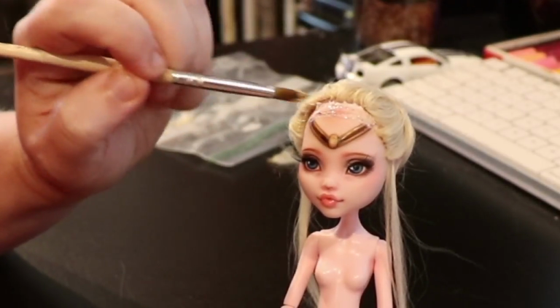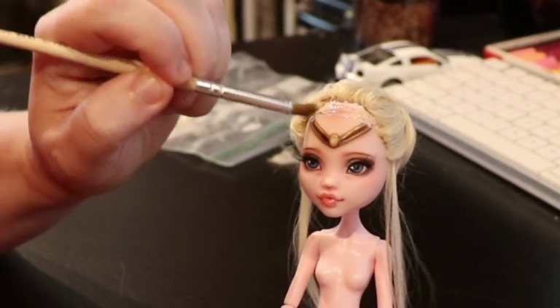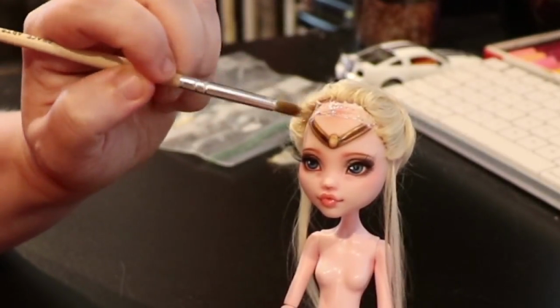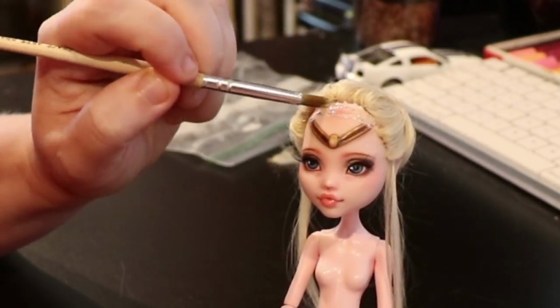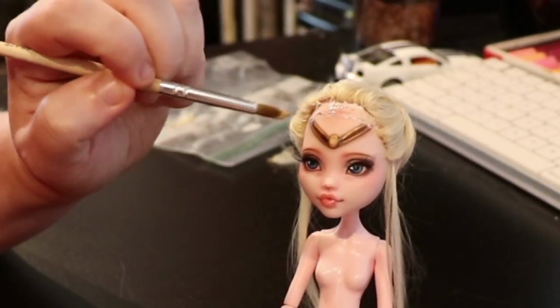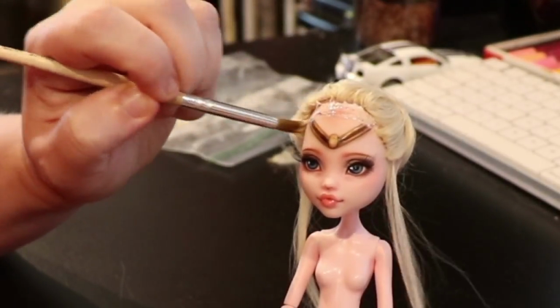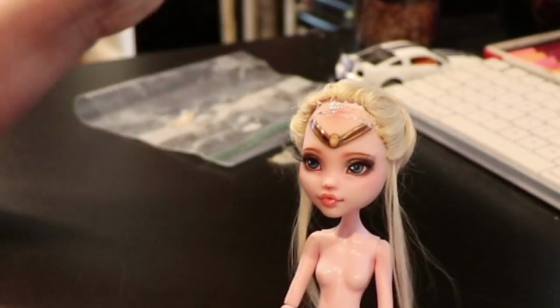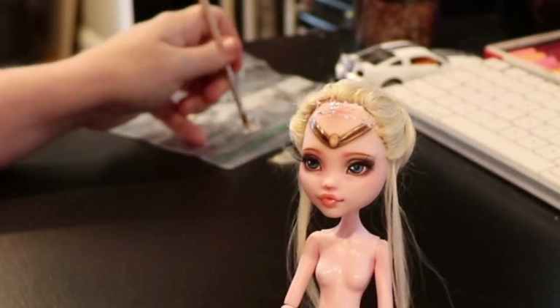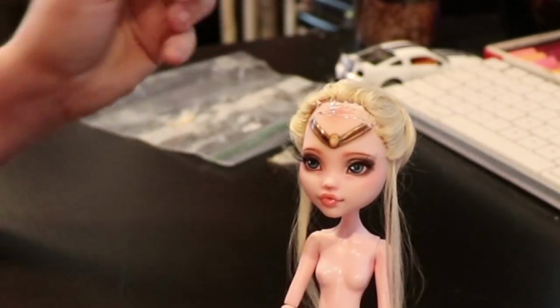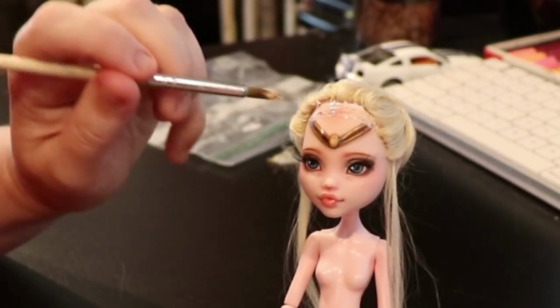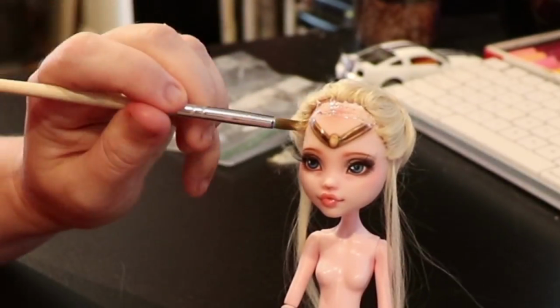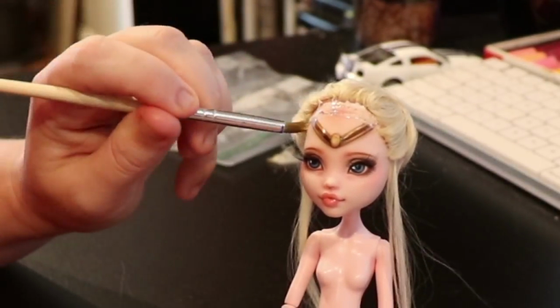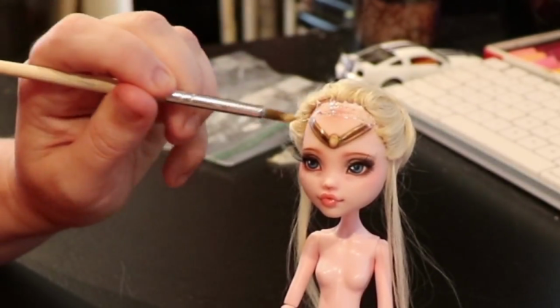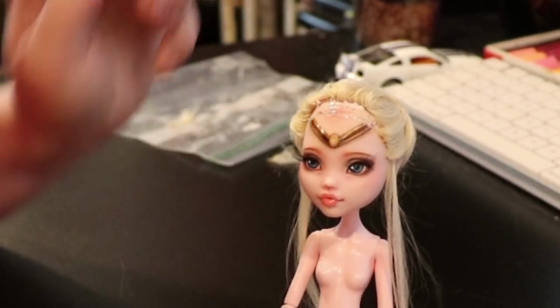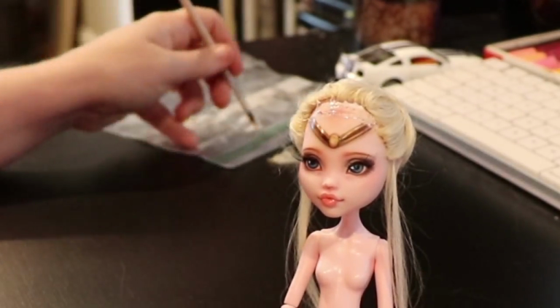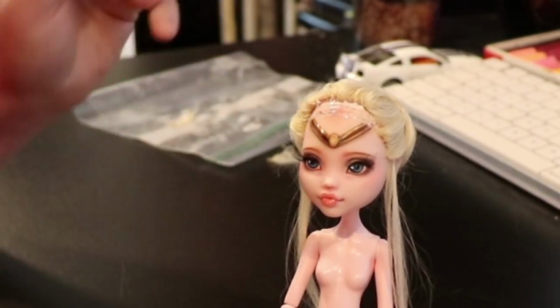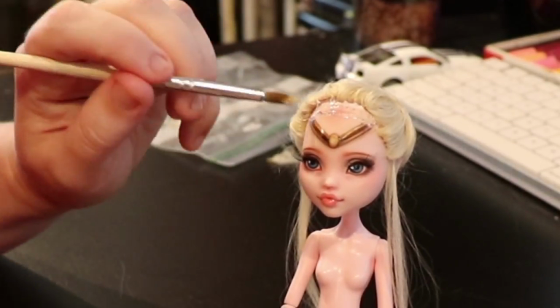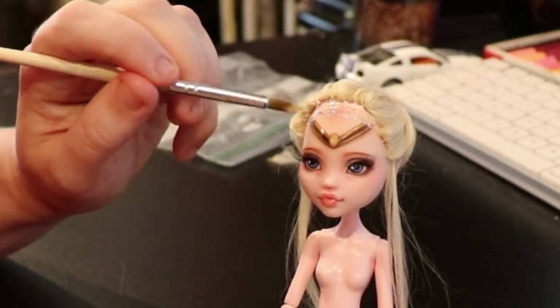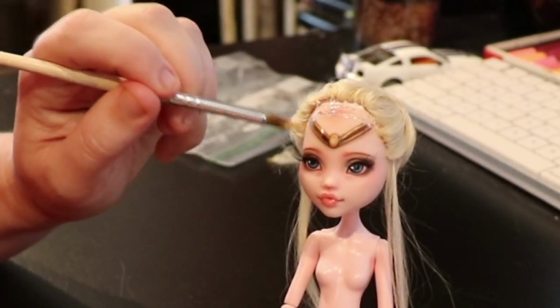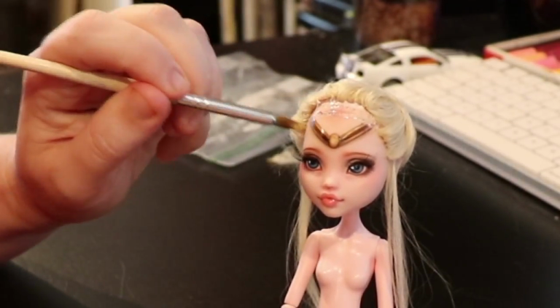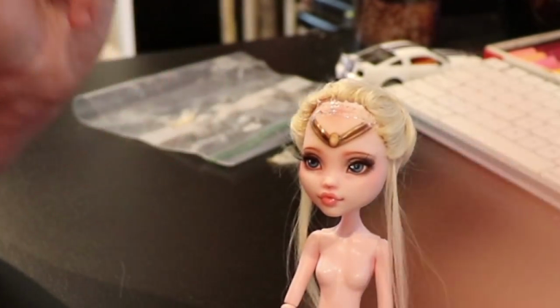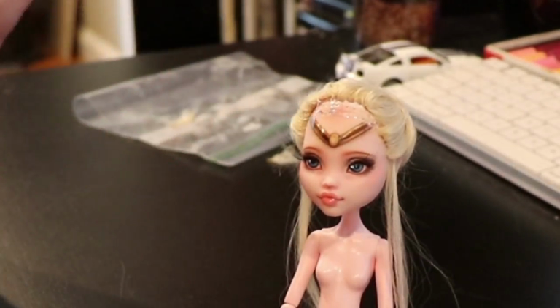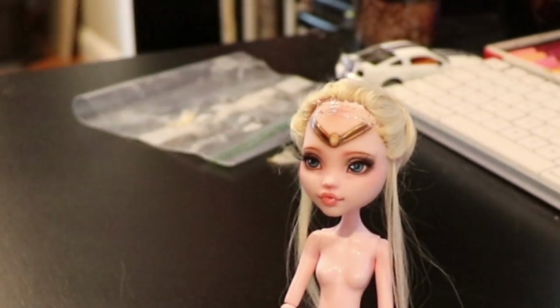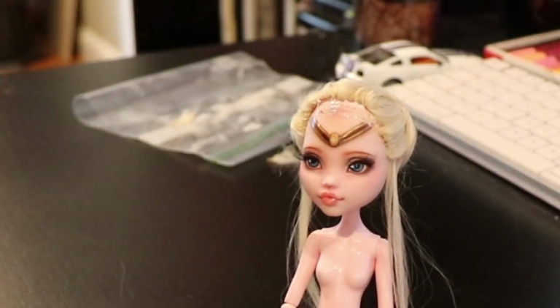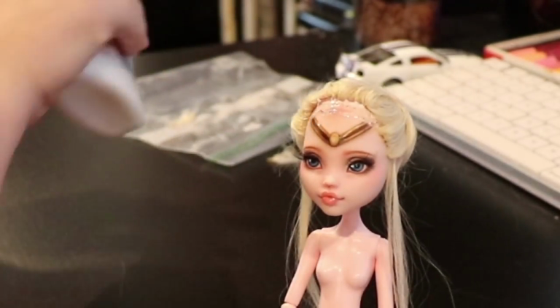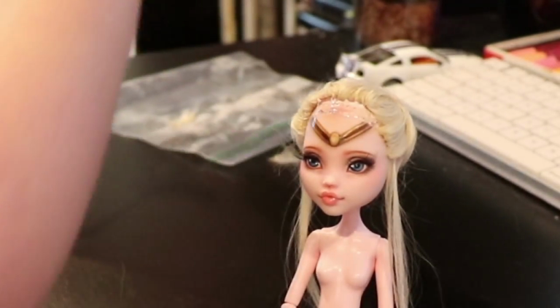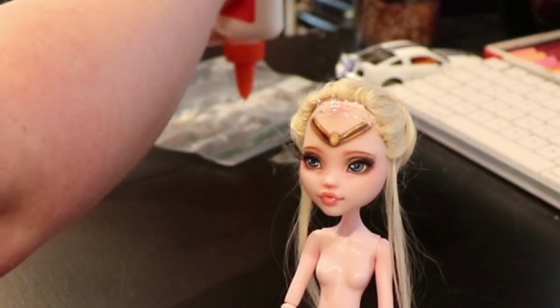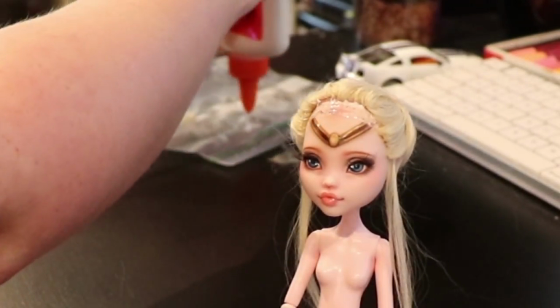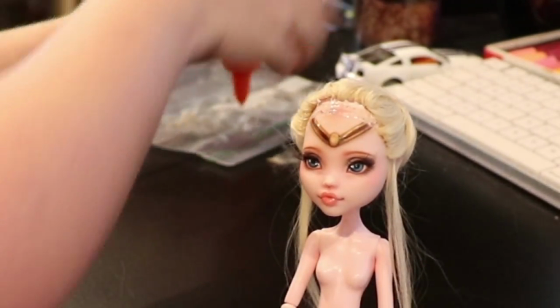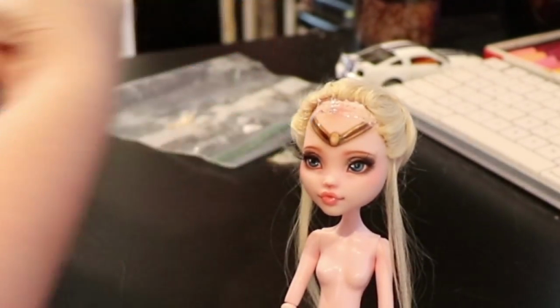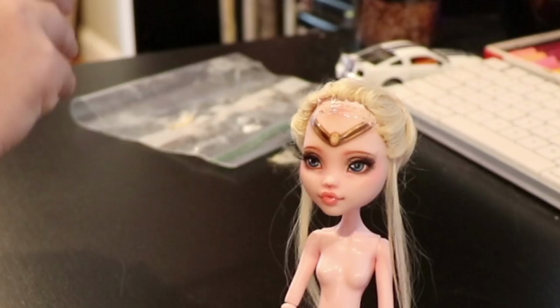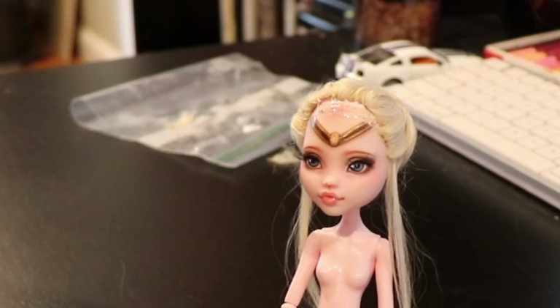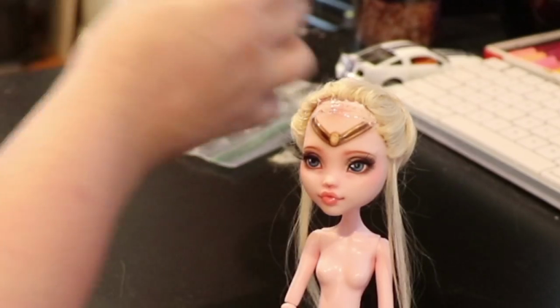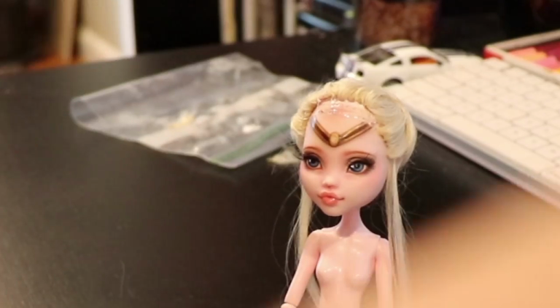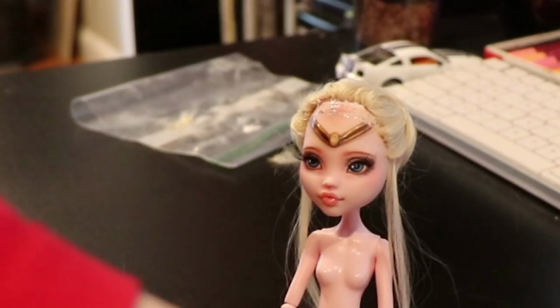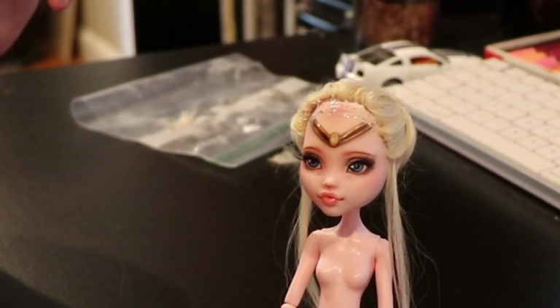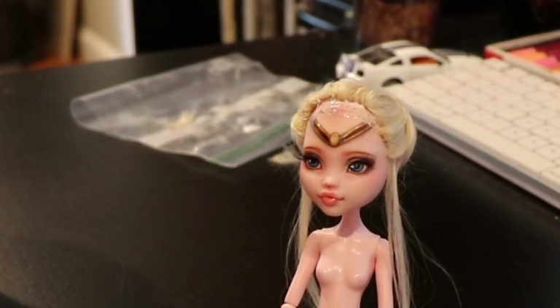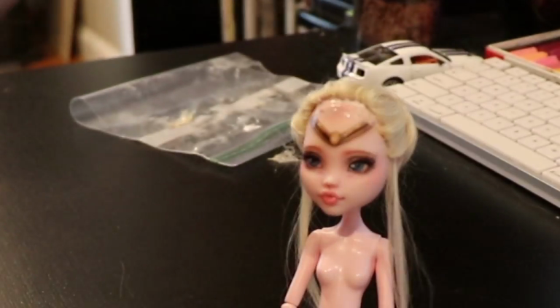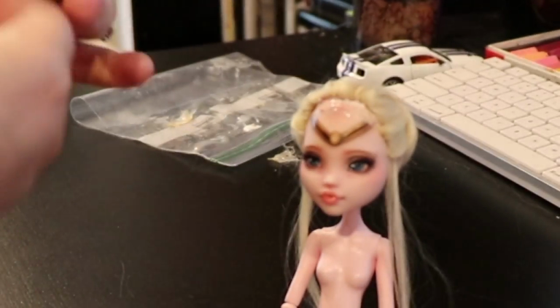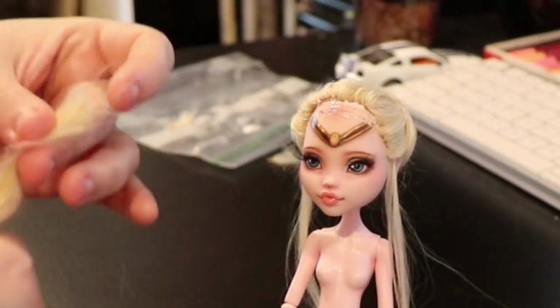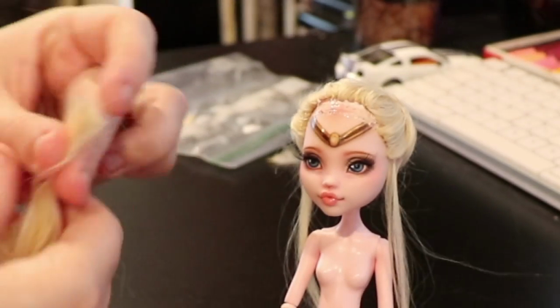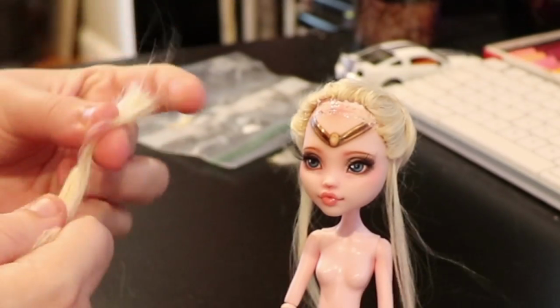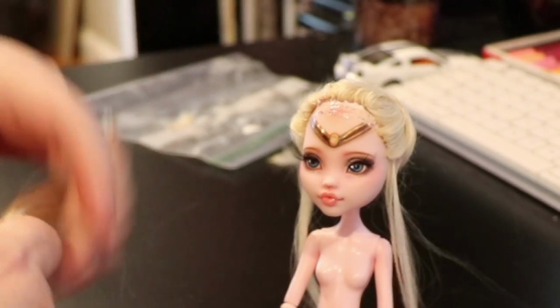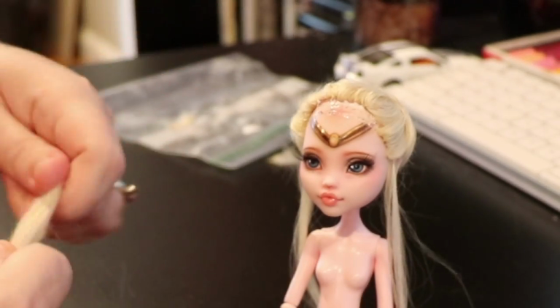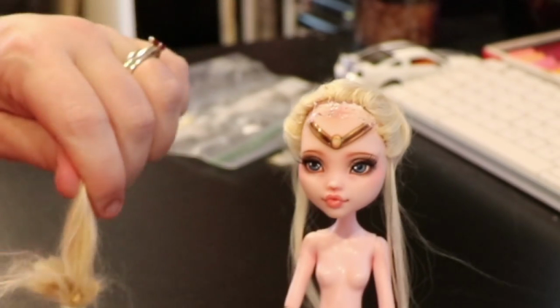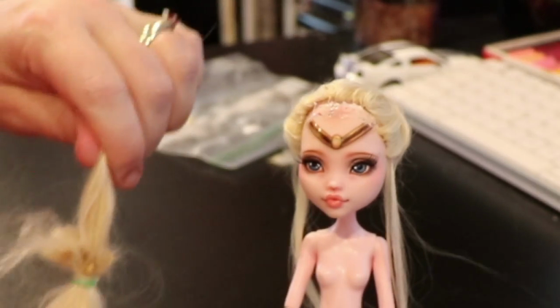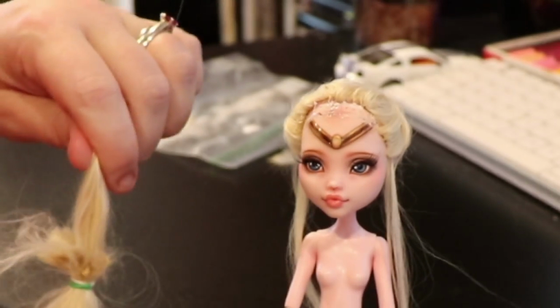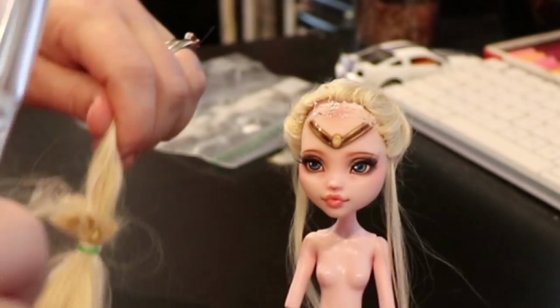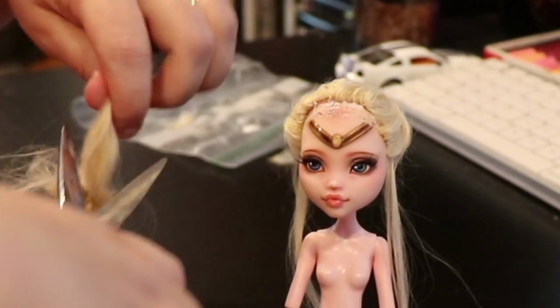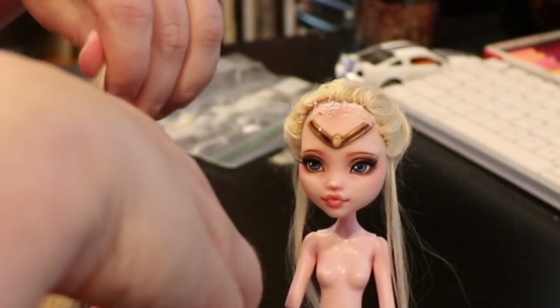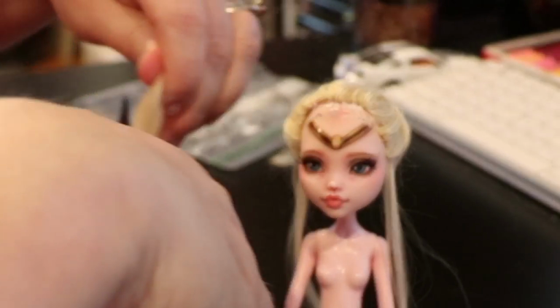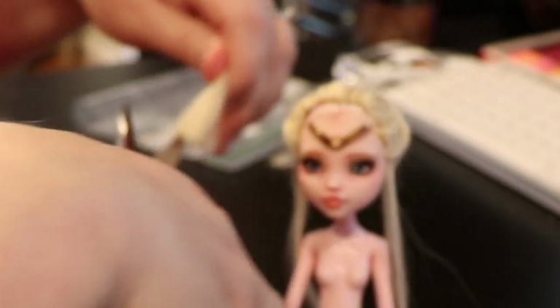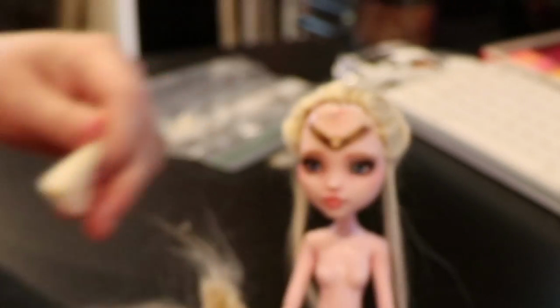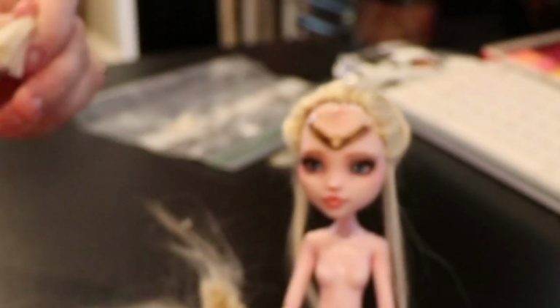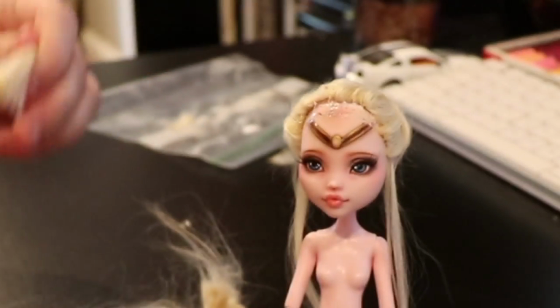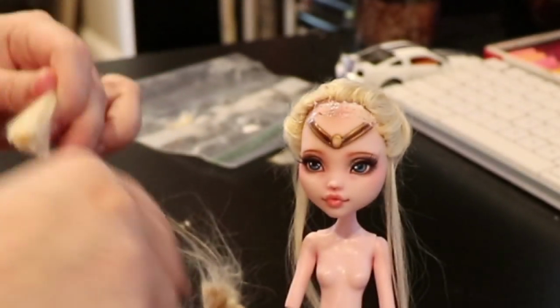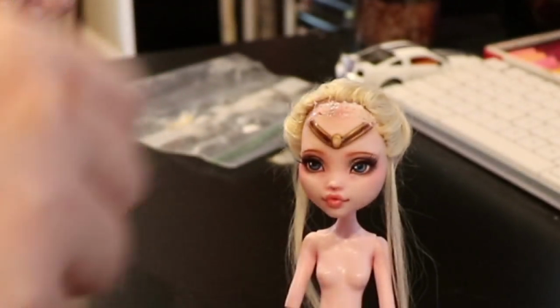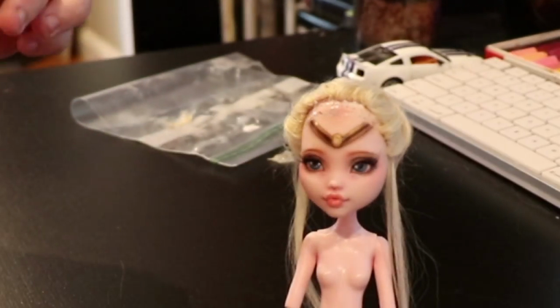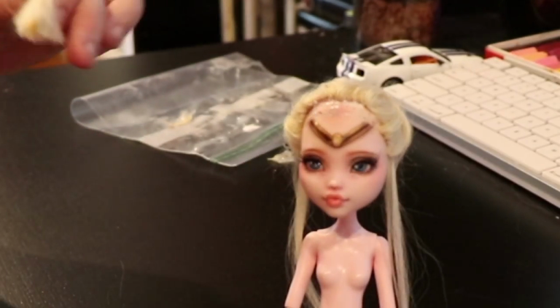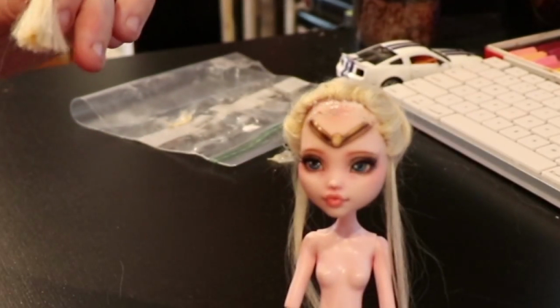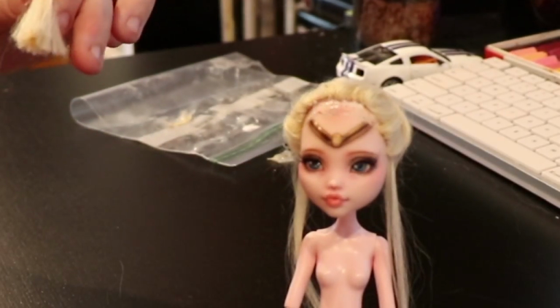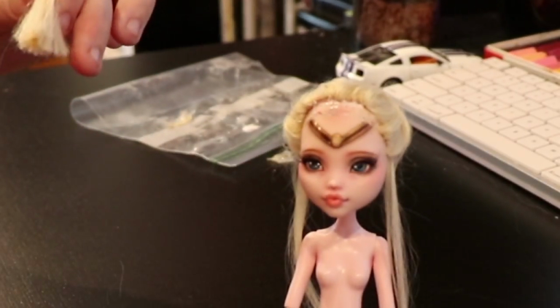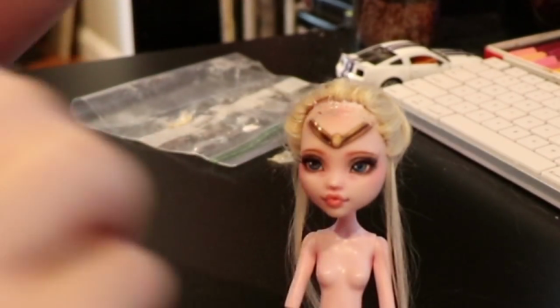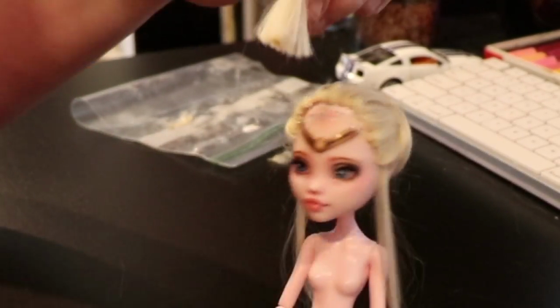Next I start on the bangs. I once again apply the hair in the opposite direction so when I bring them forward she will have some nice poofy bangs.